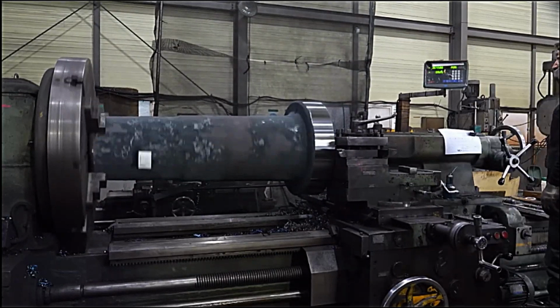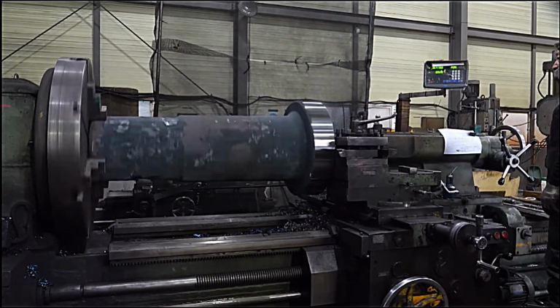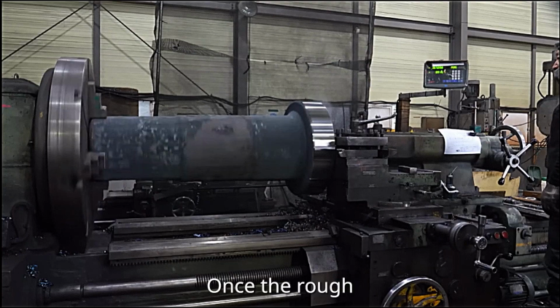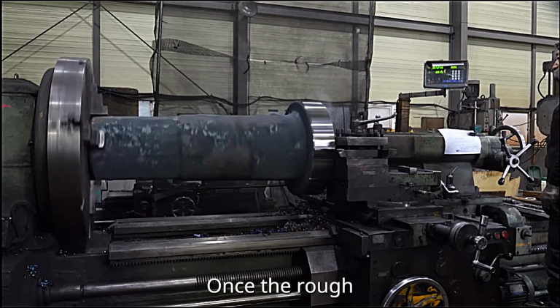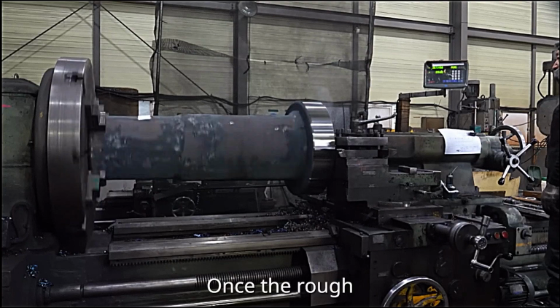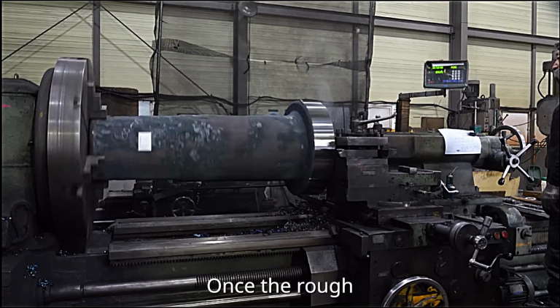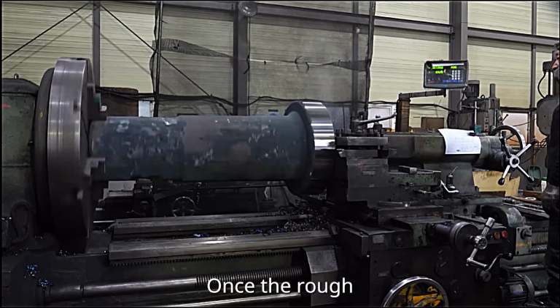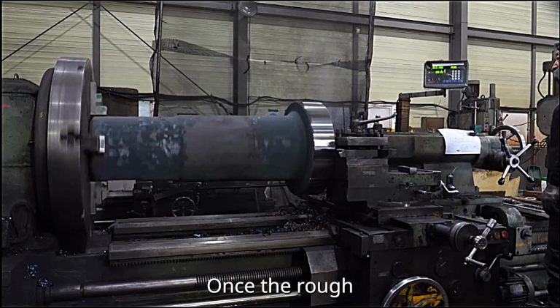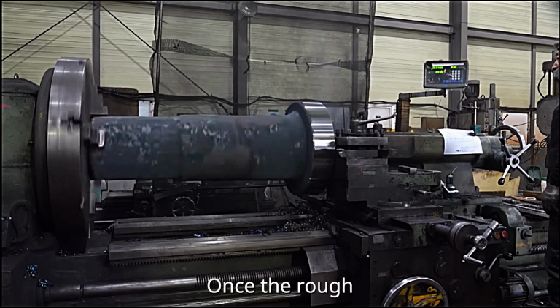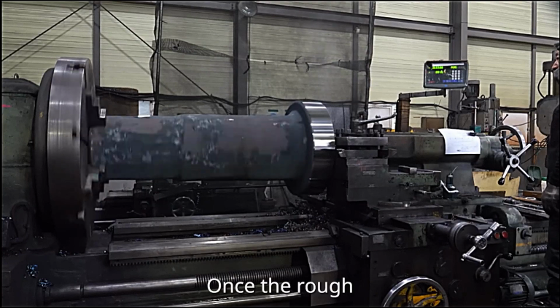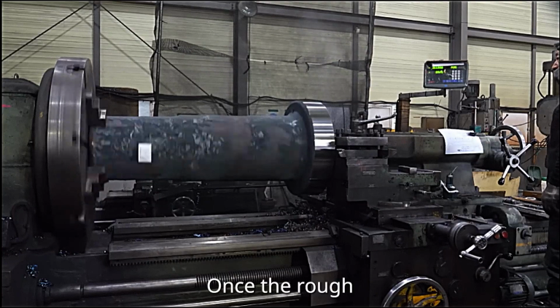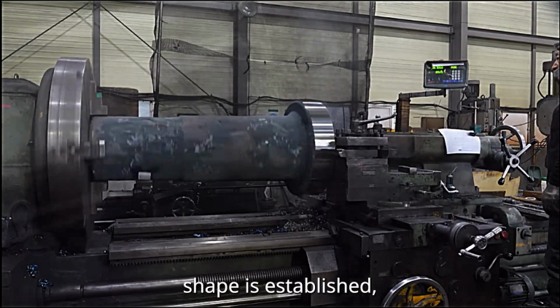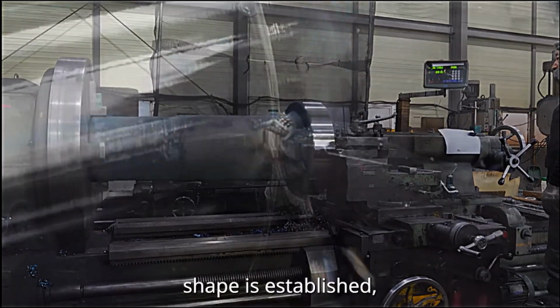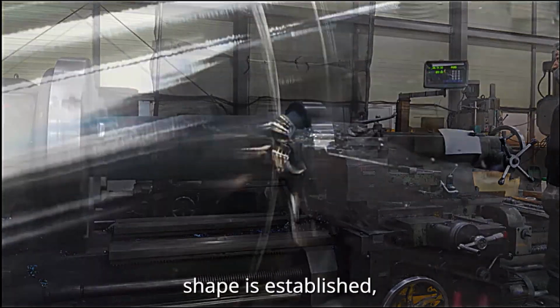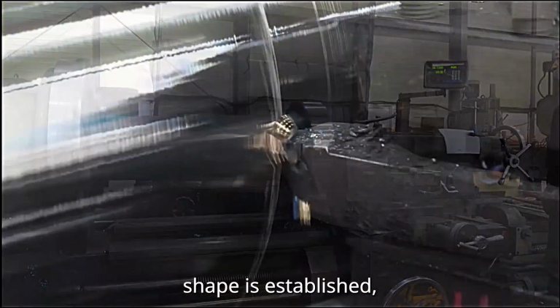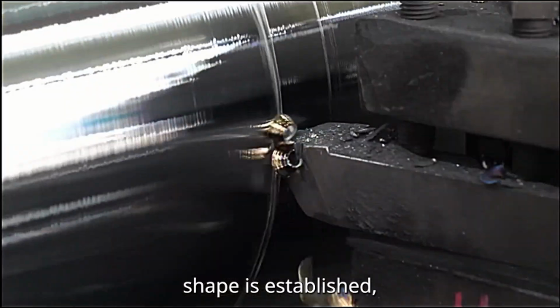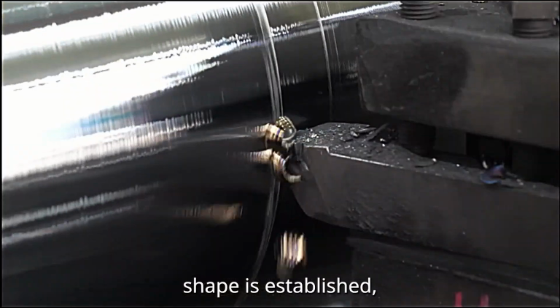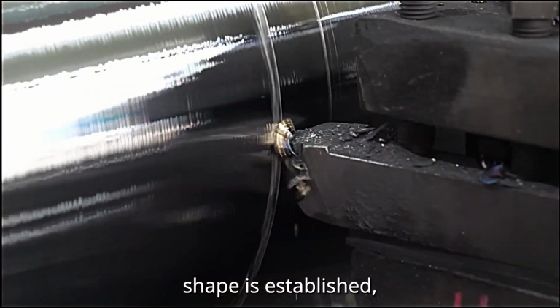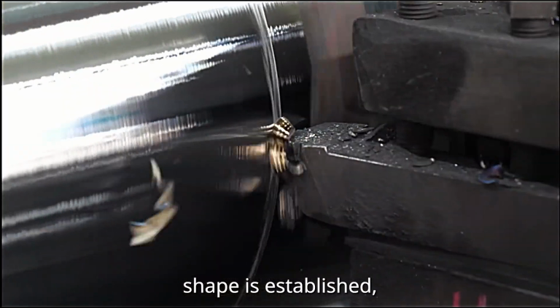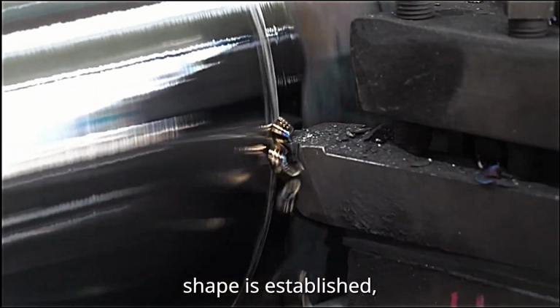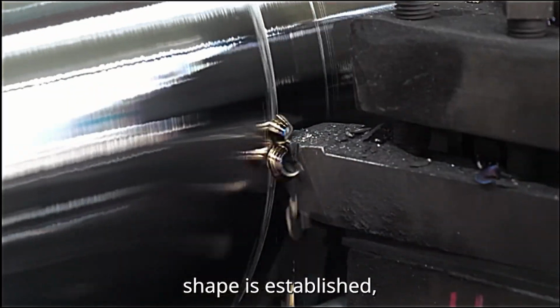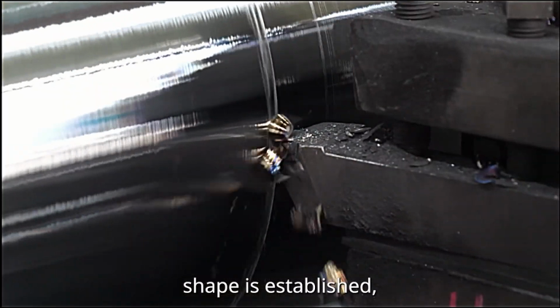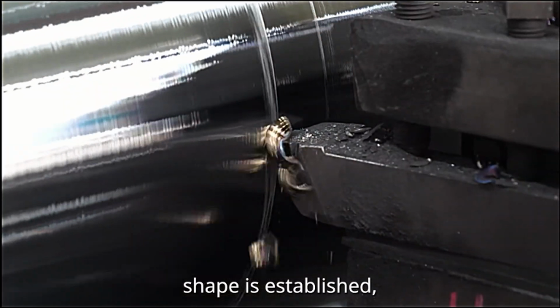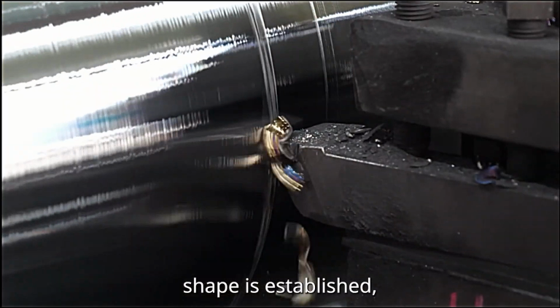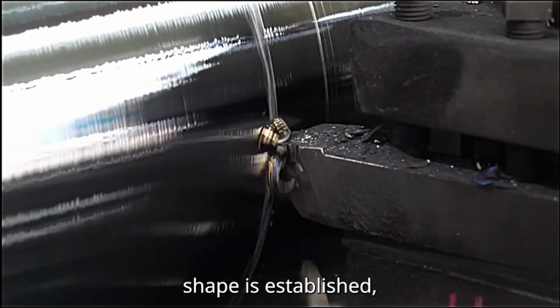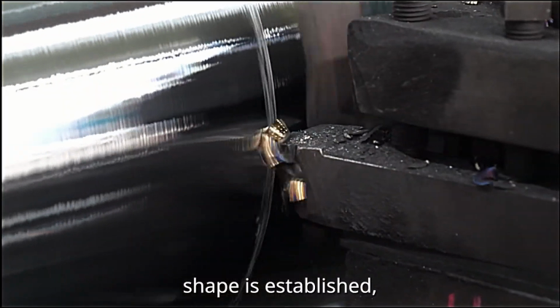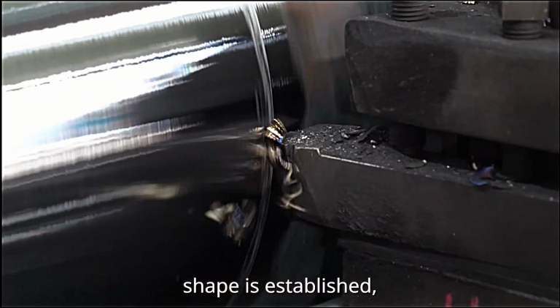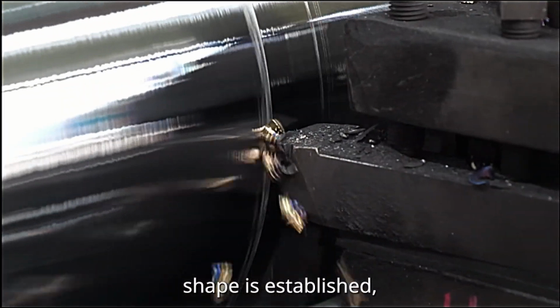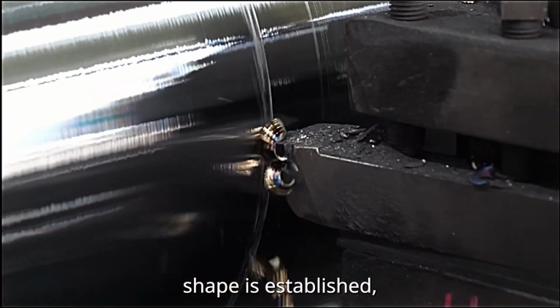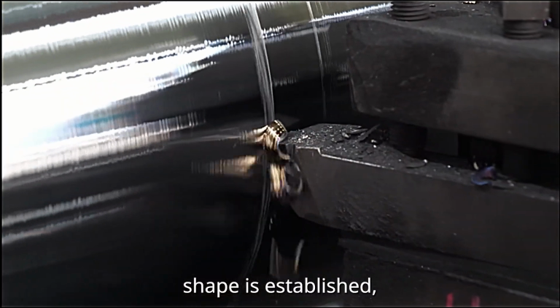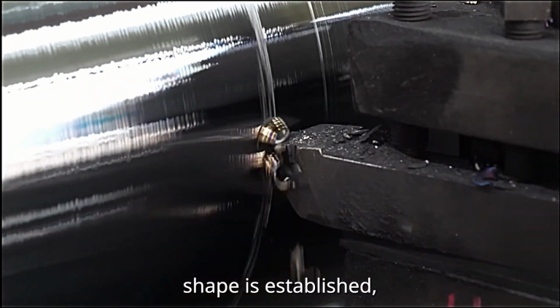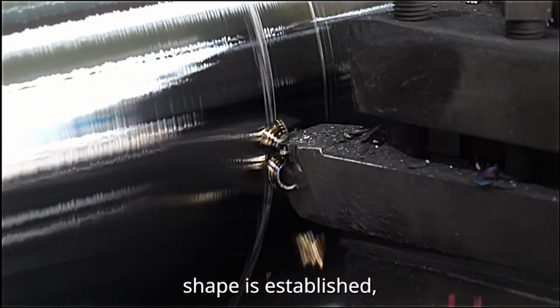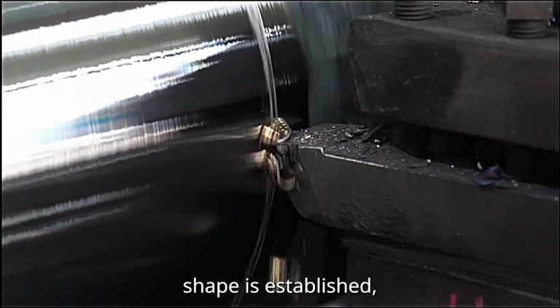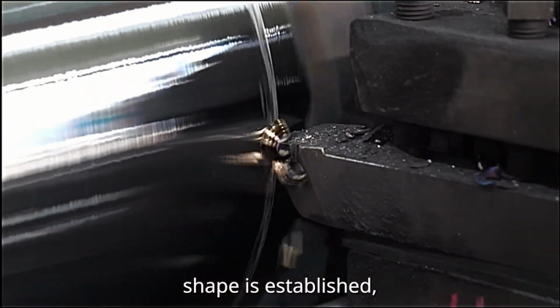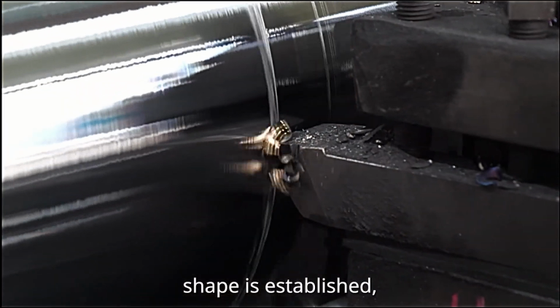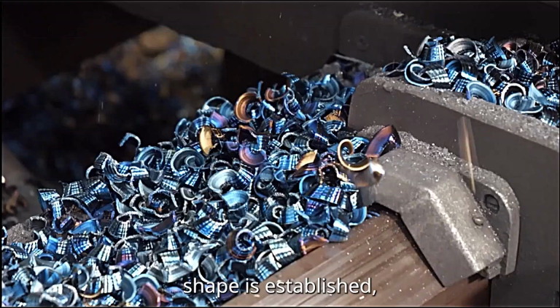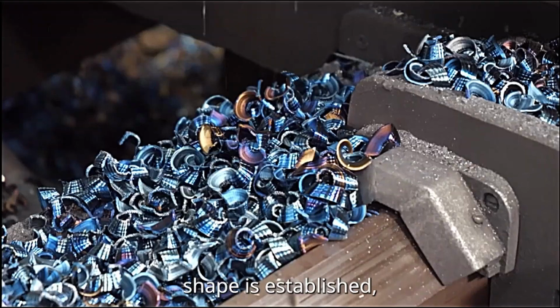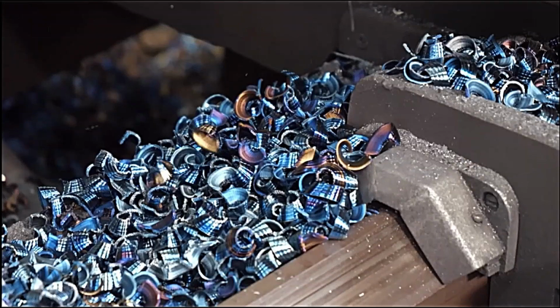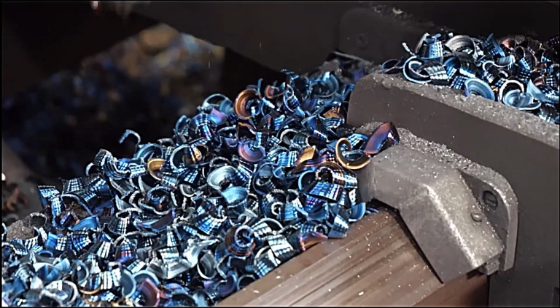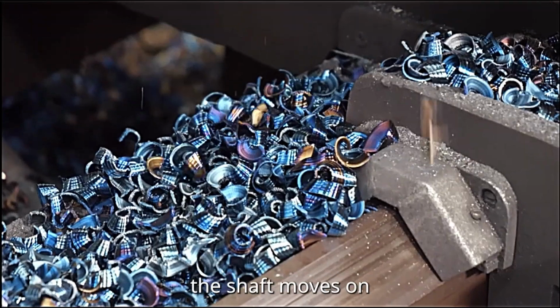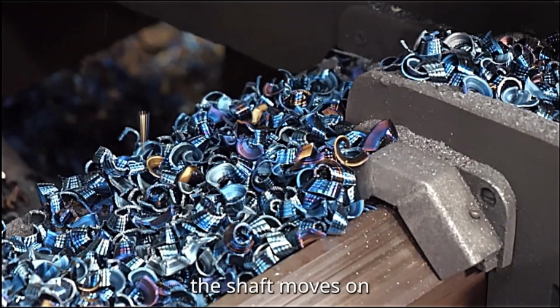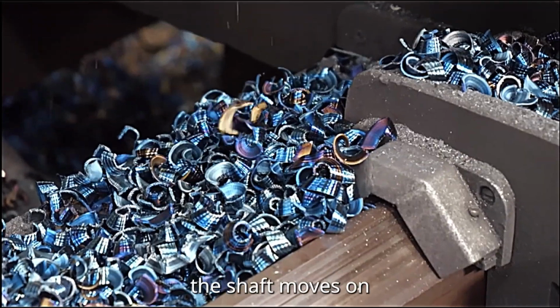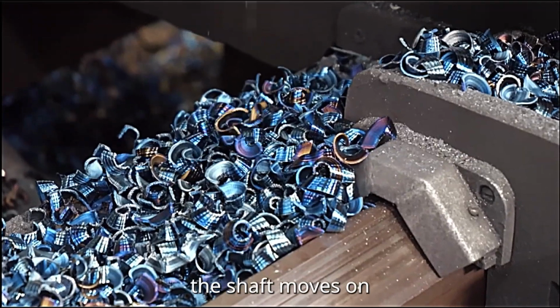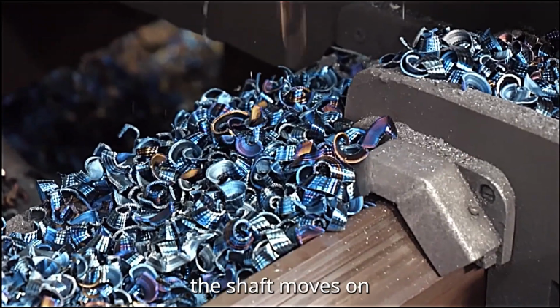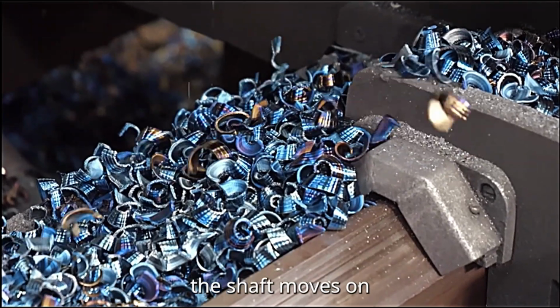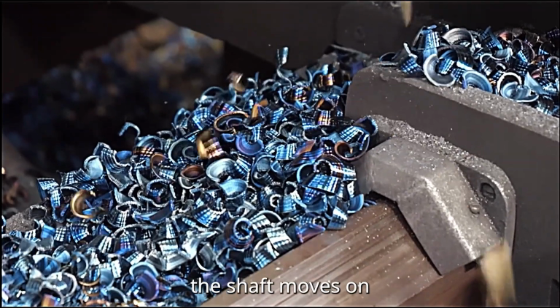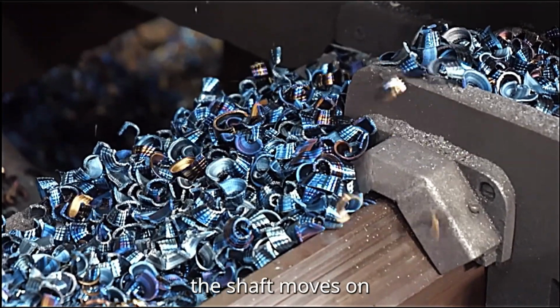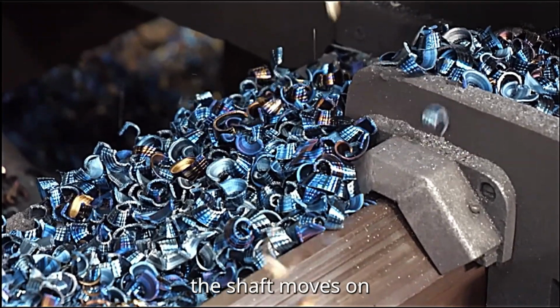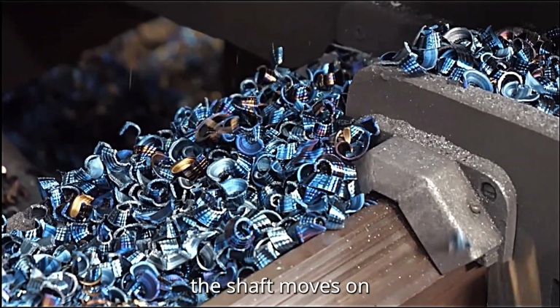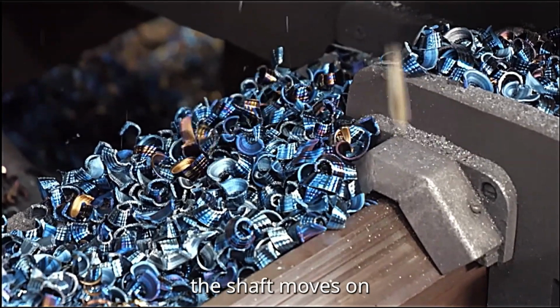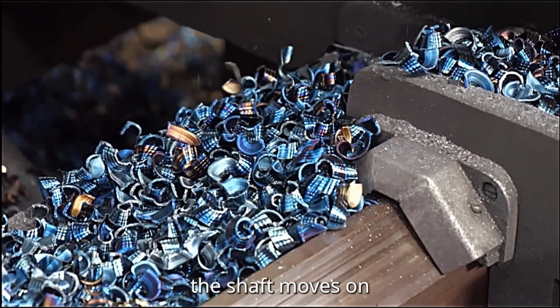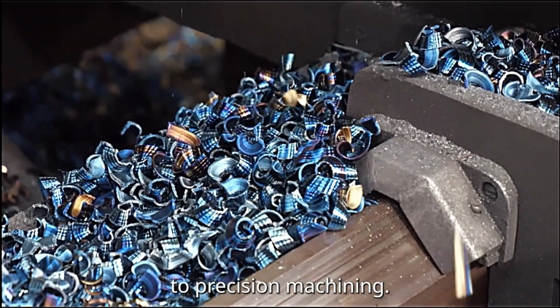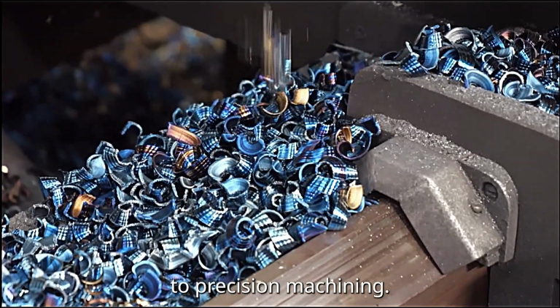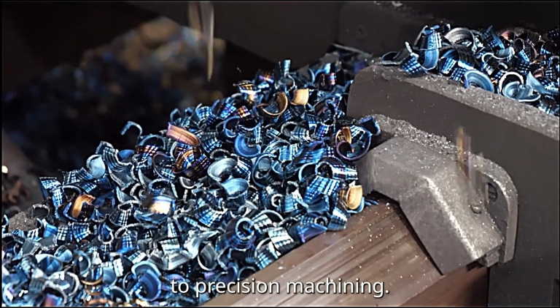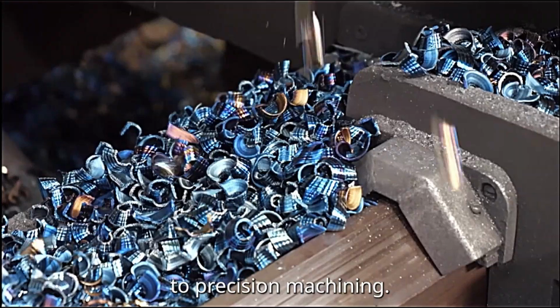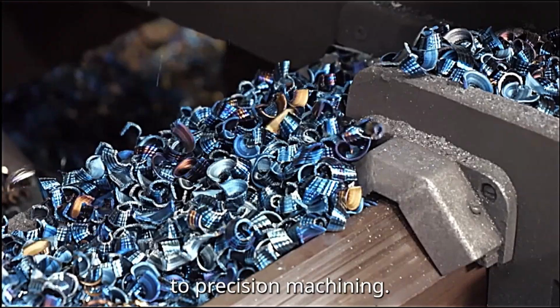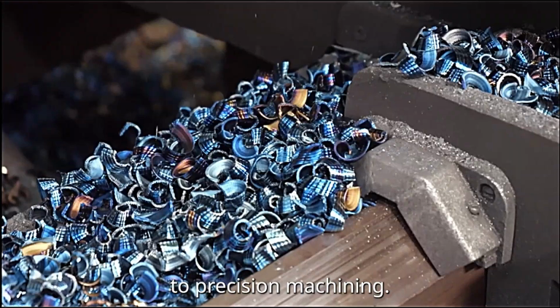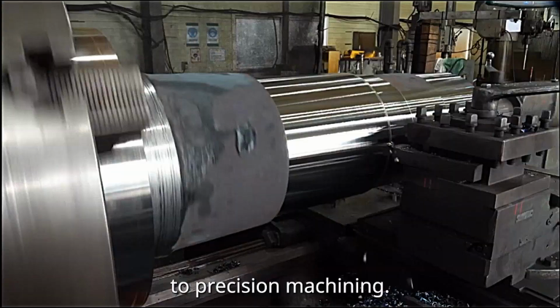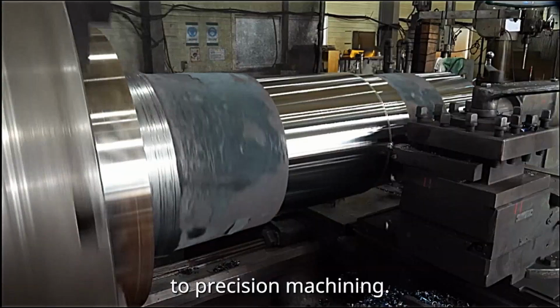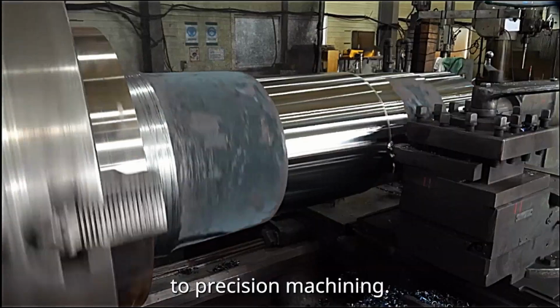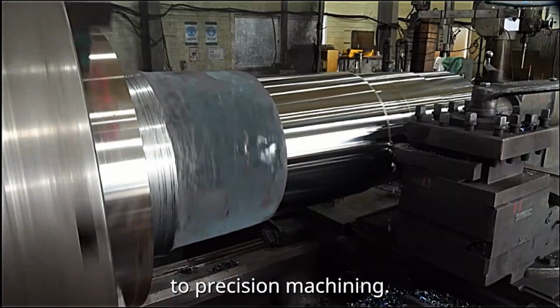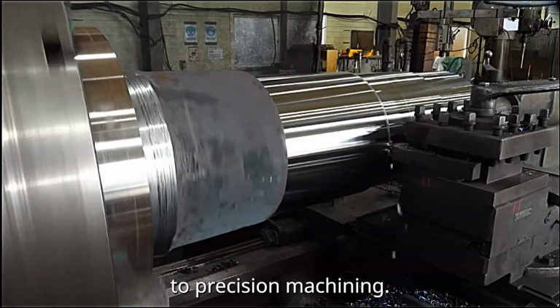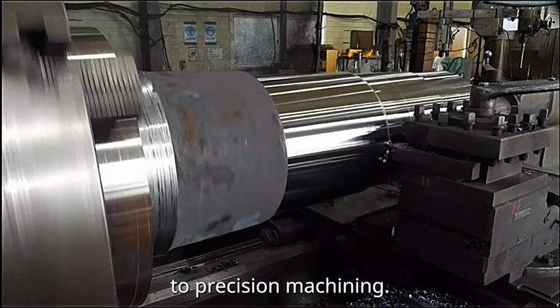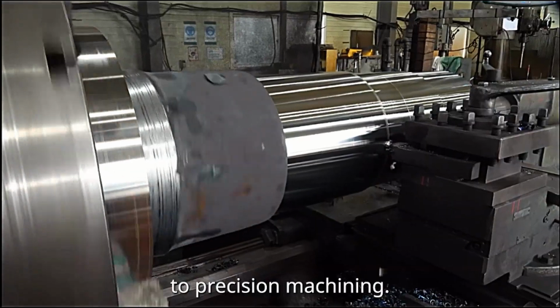Once the rough shape is established, the shaft moves on to precision machining.